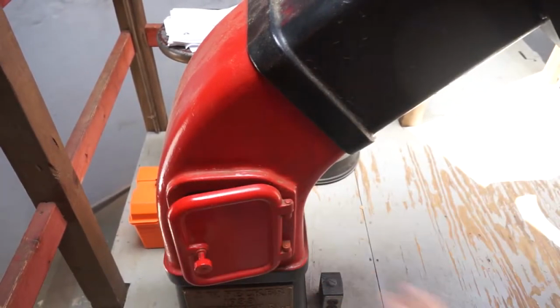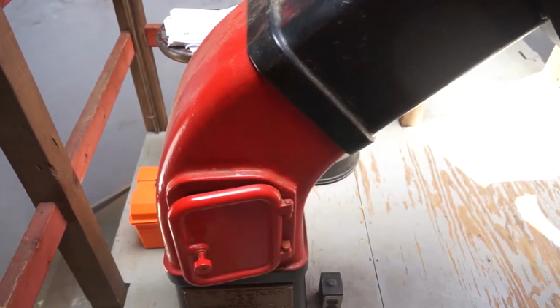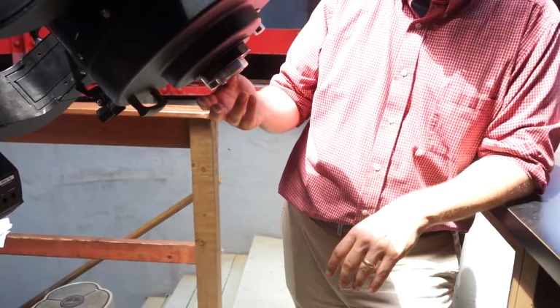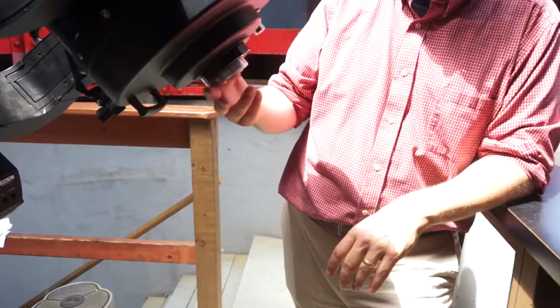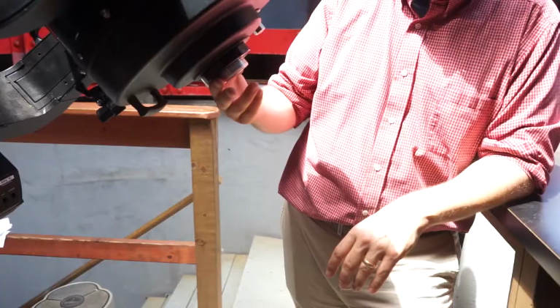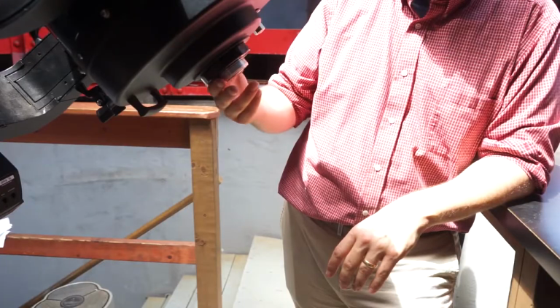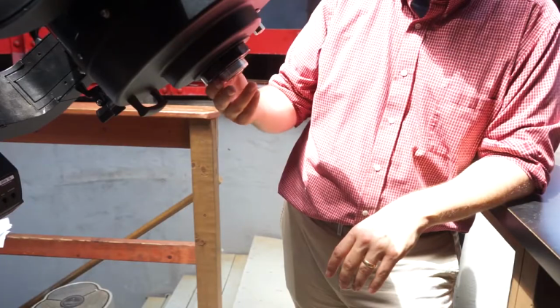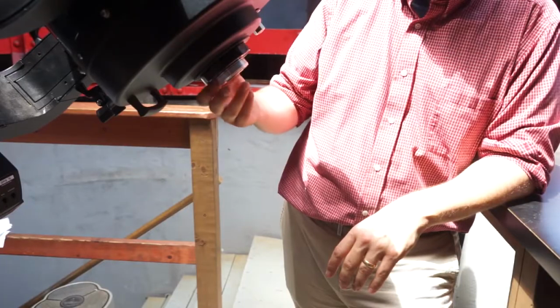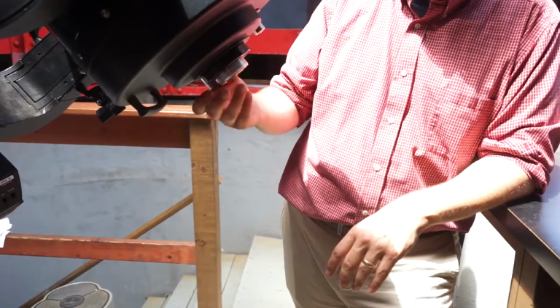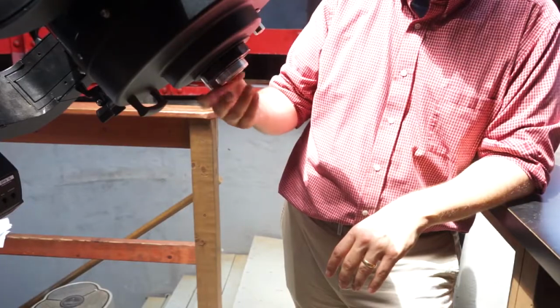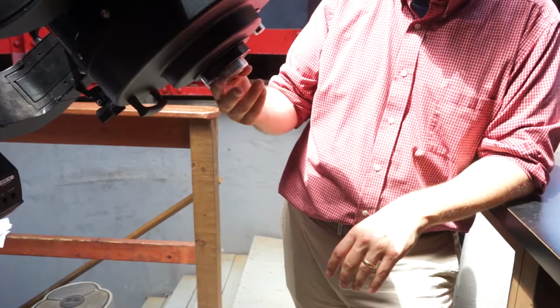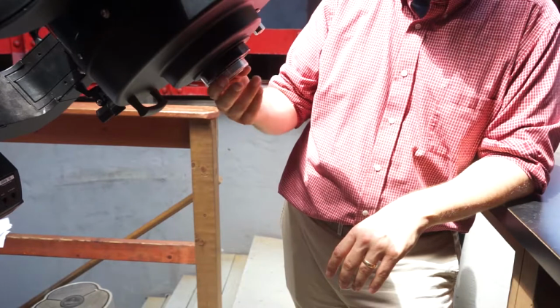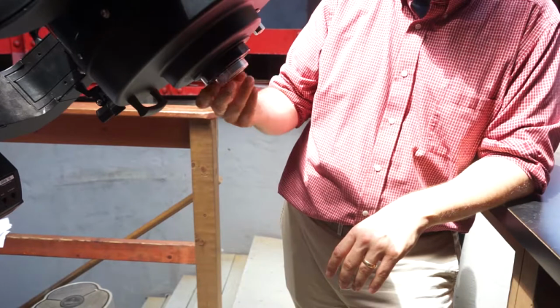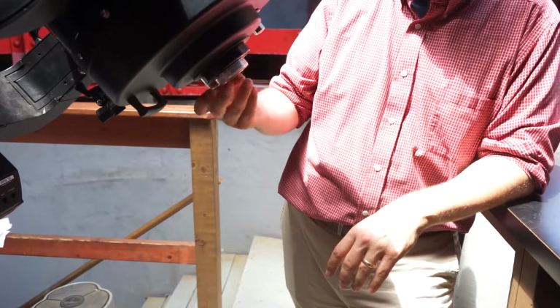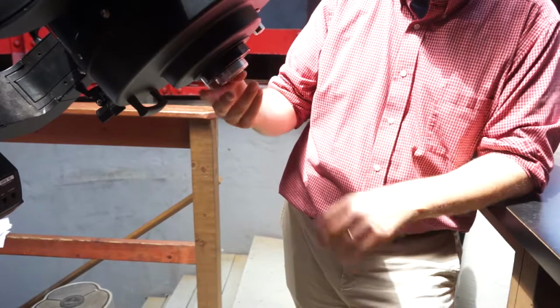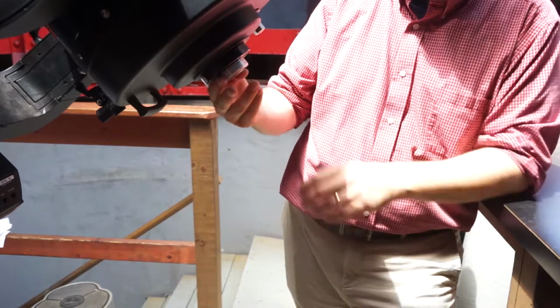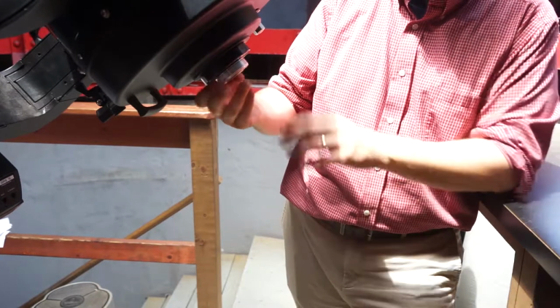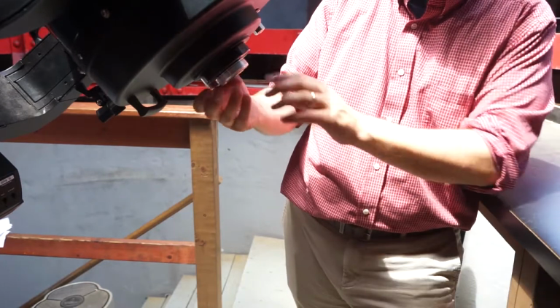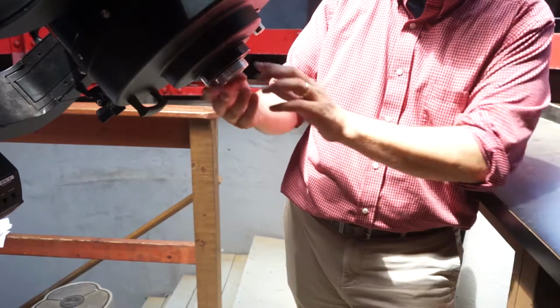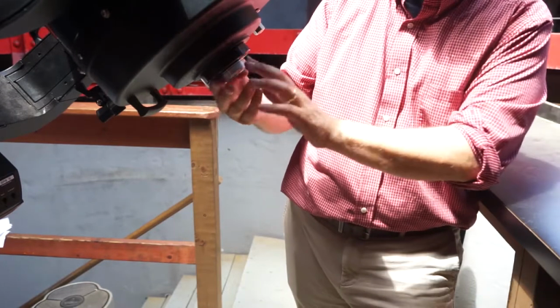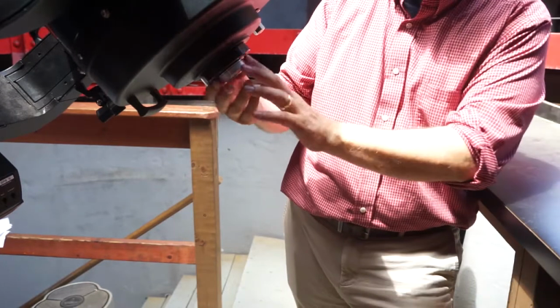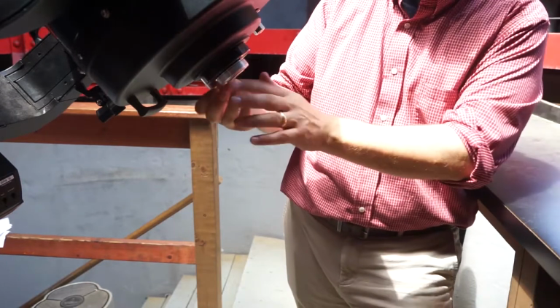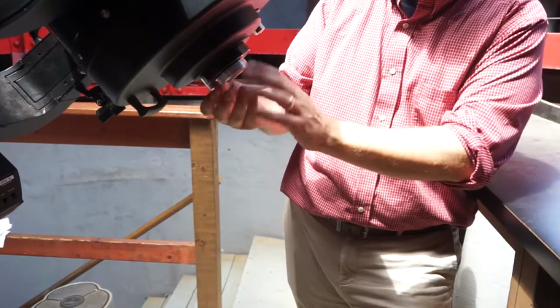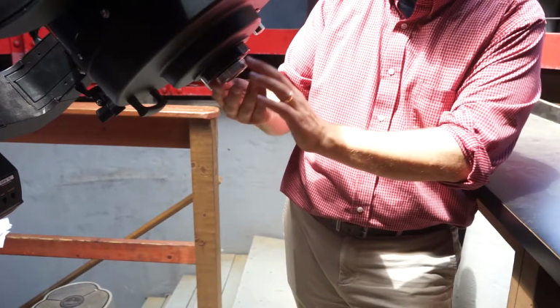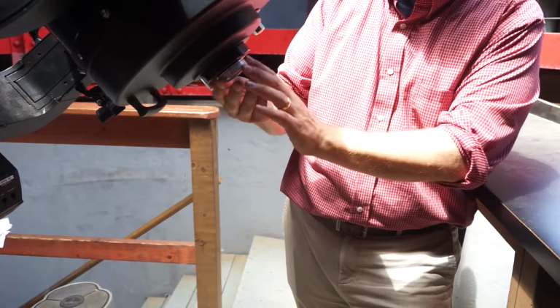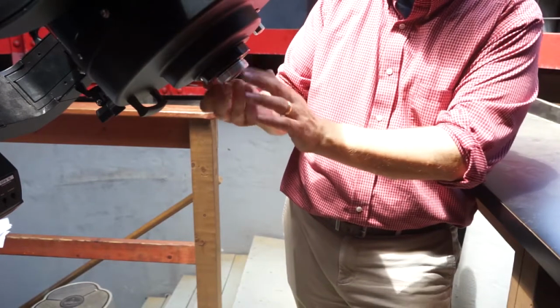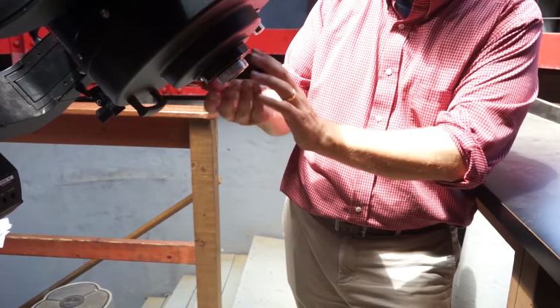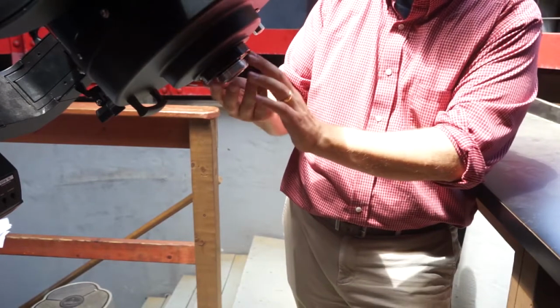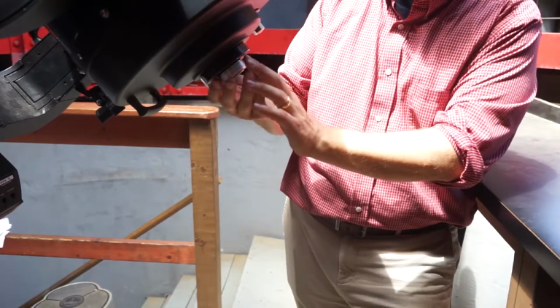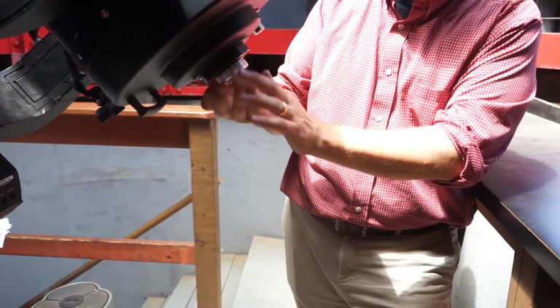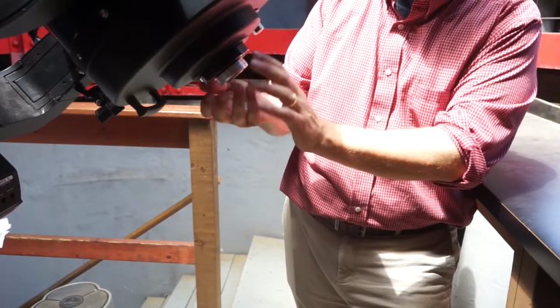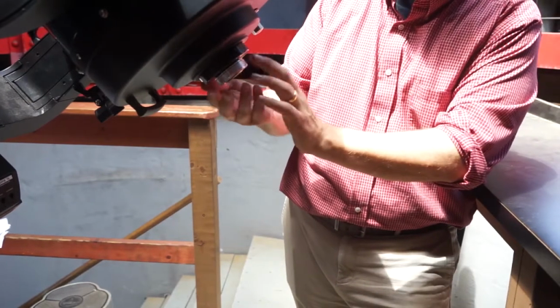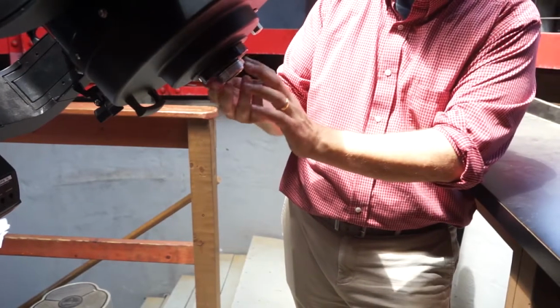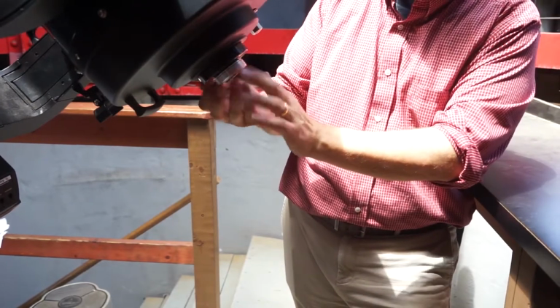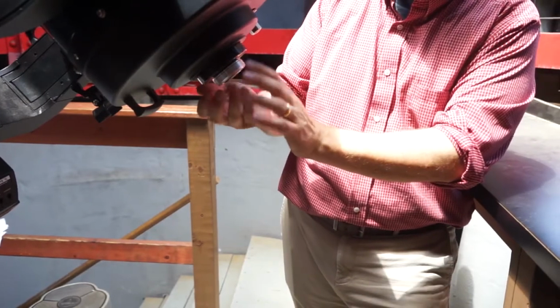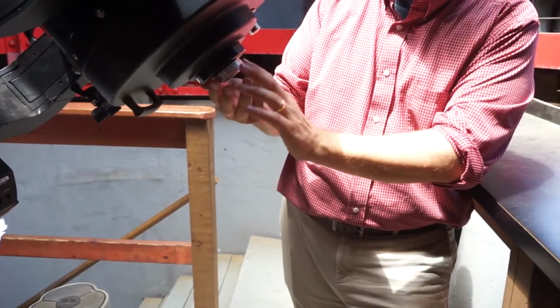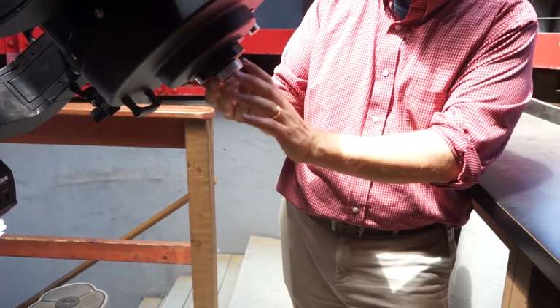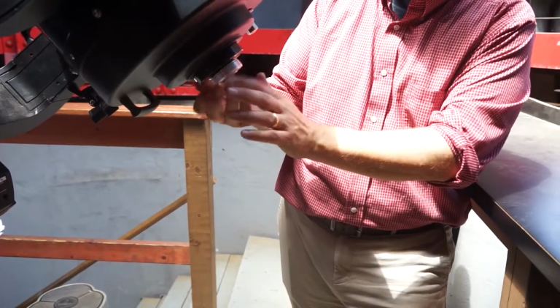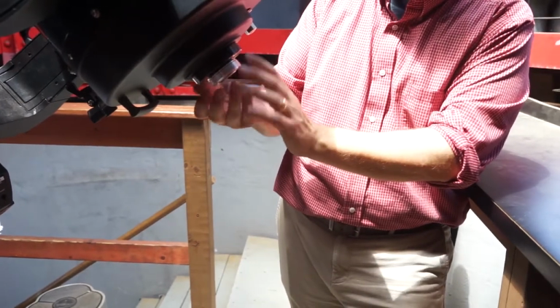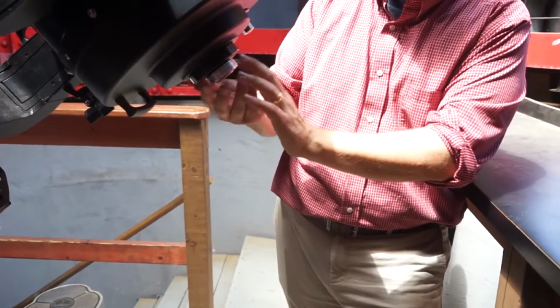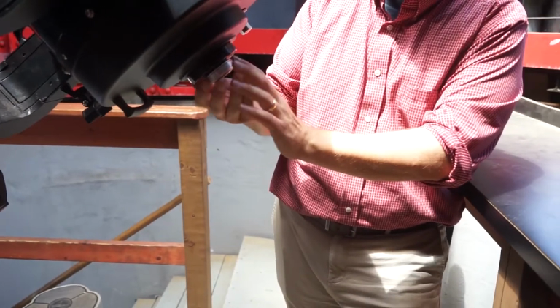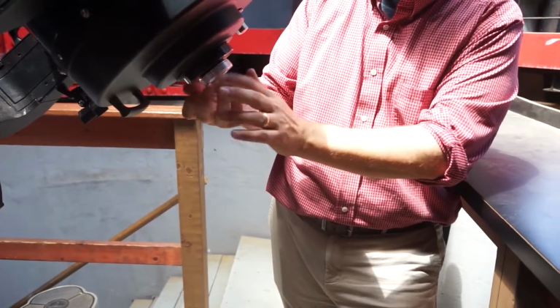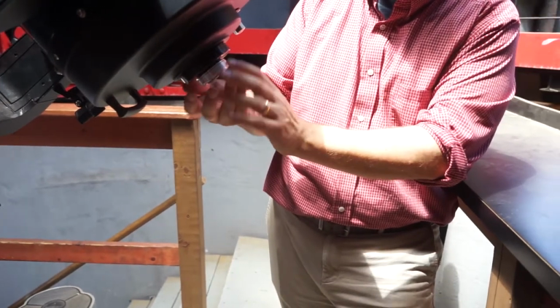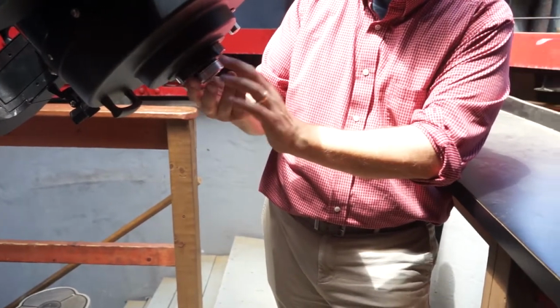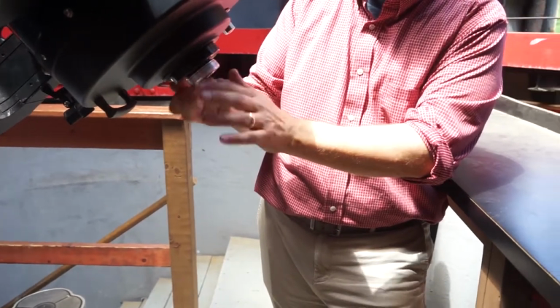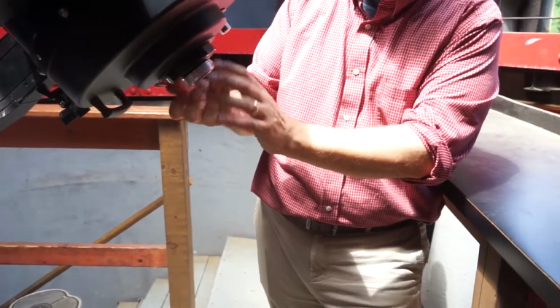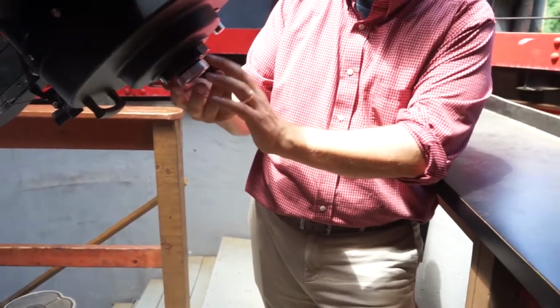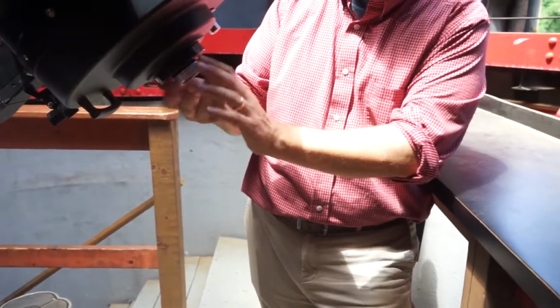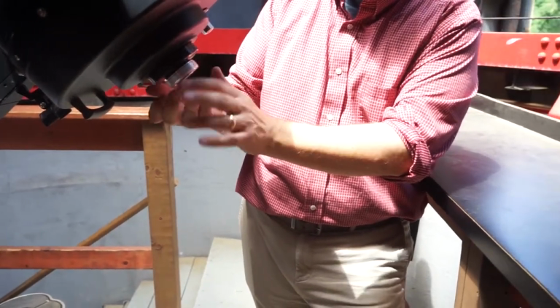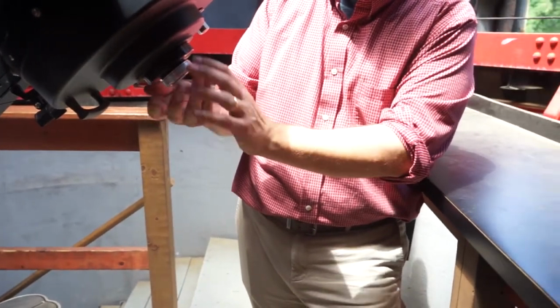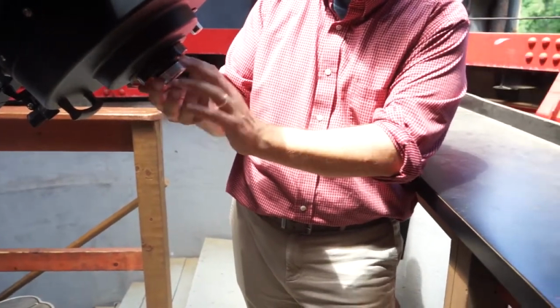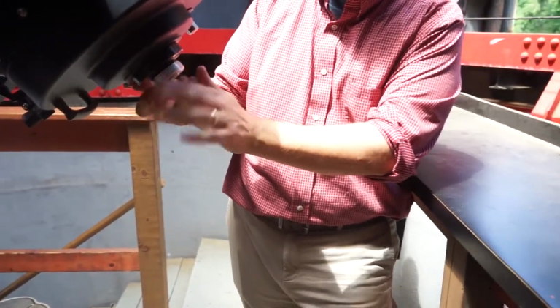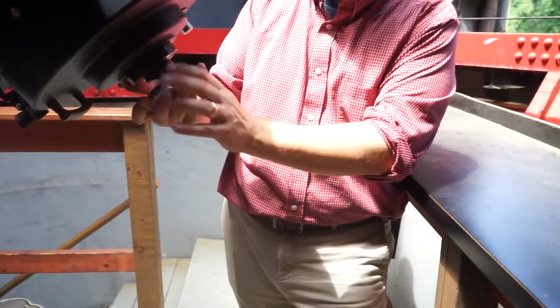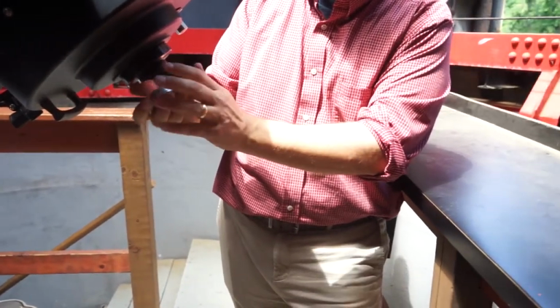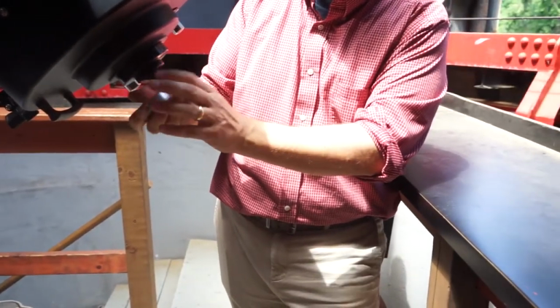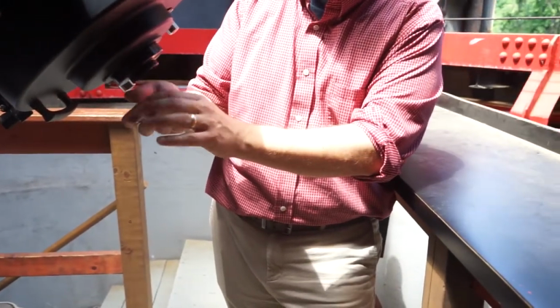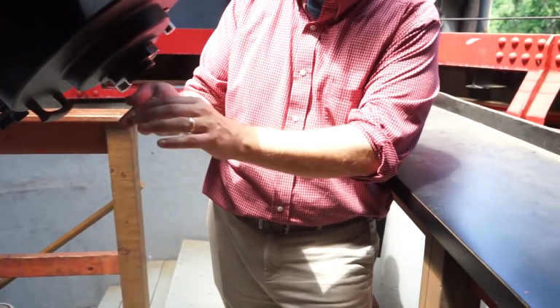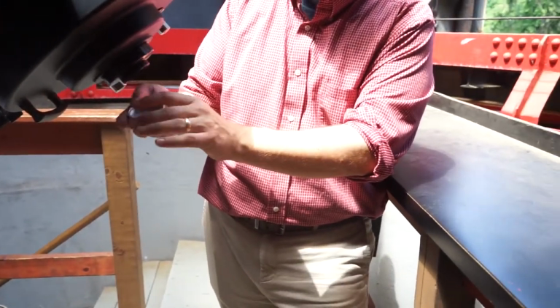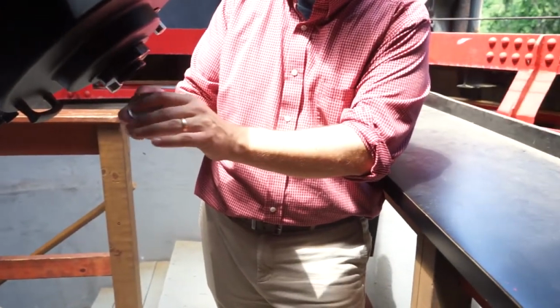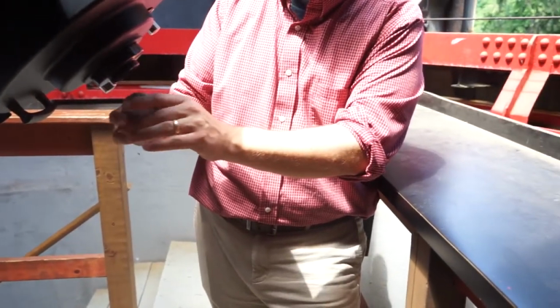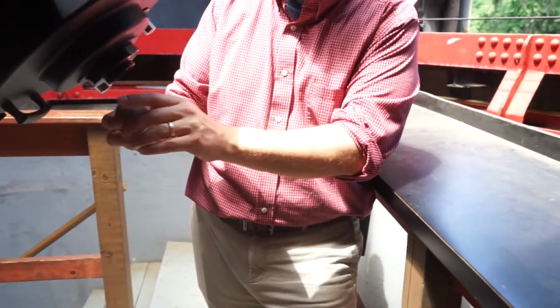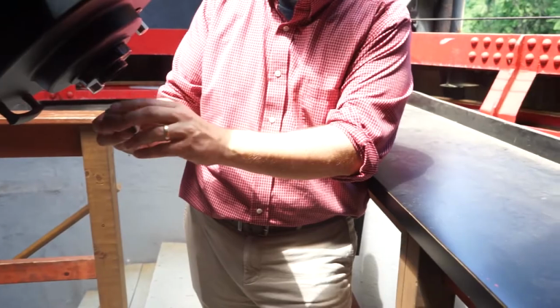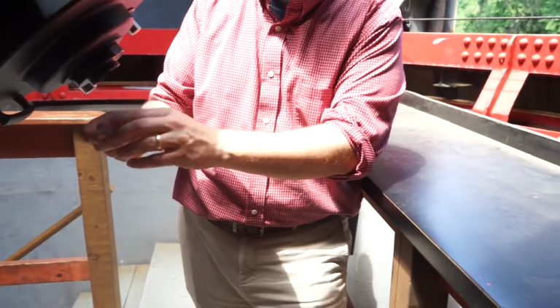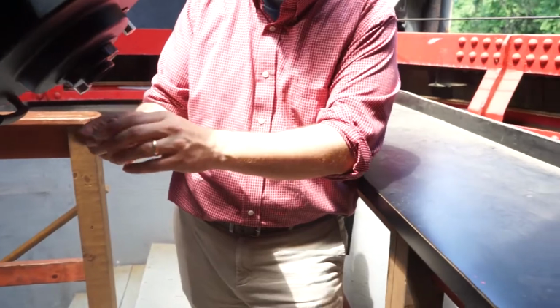Now remove the eyepiece cap and place it face down on the shelf behind you so dust doesn't collect in it.